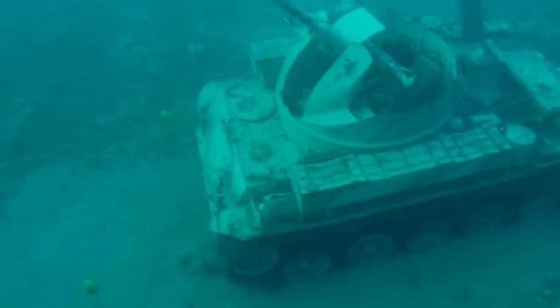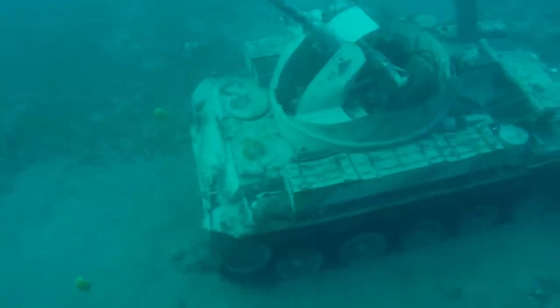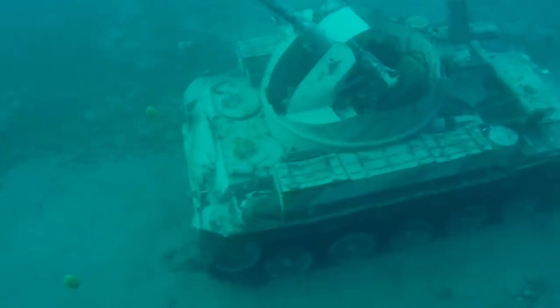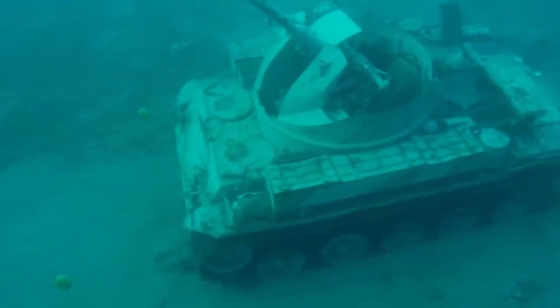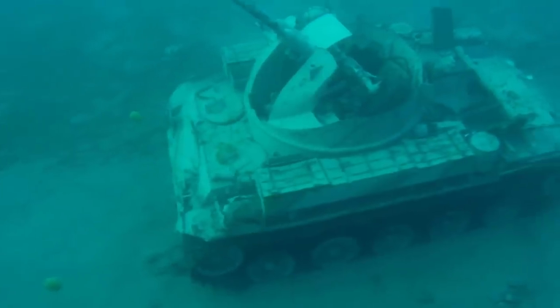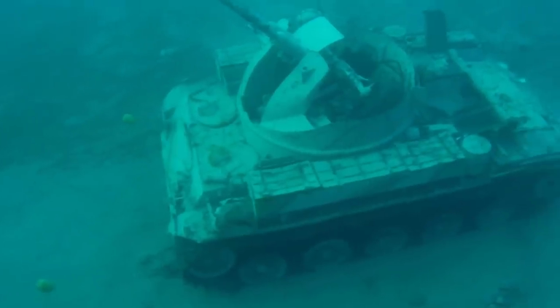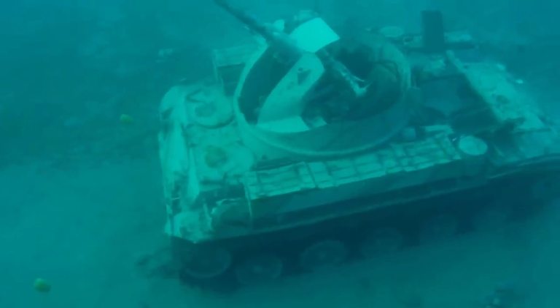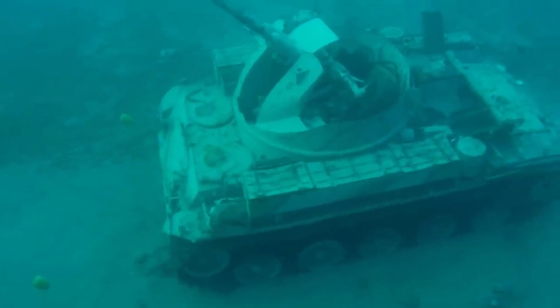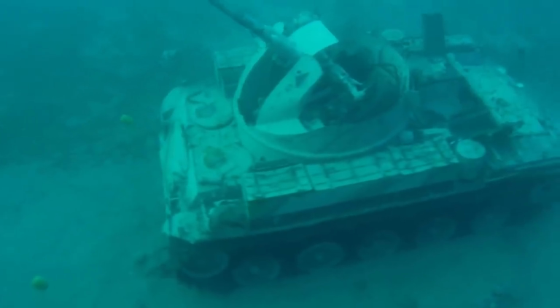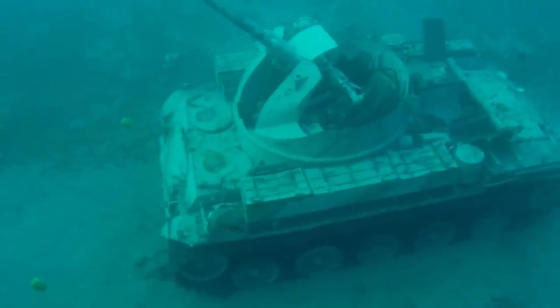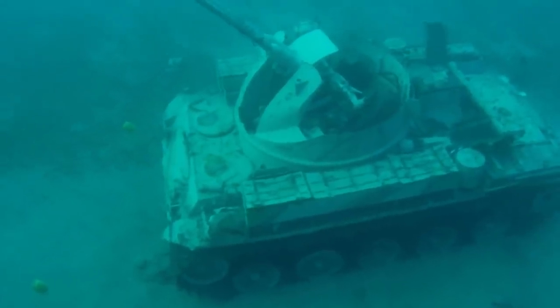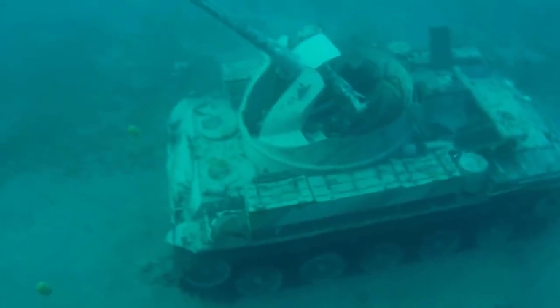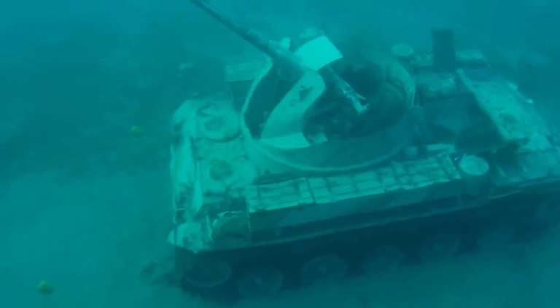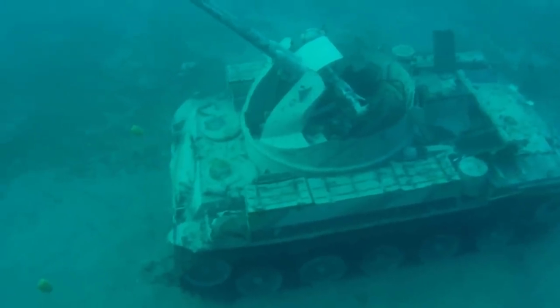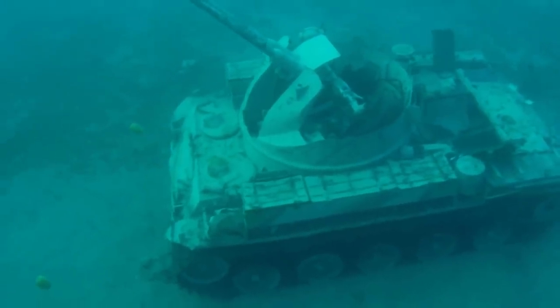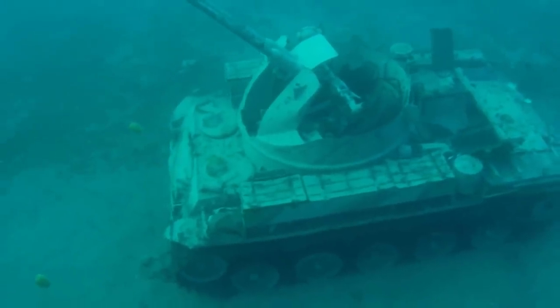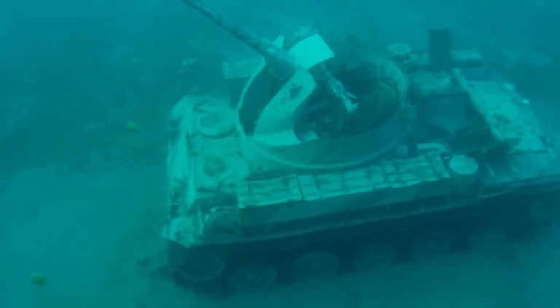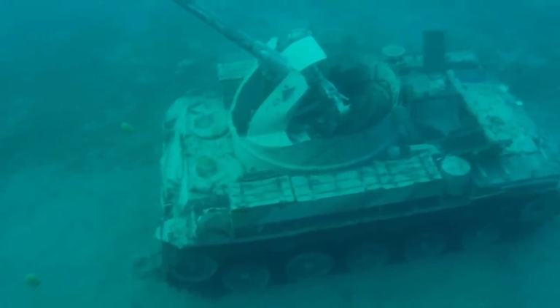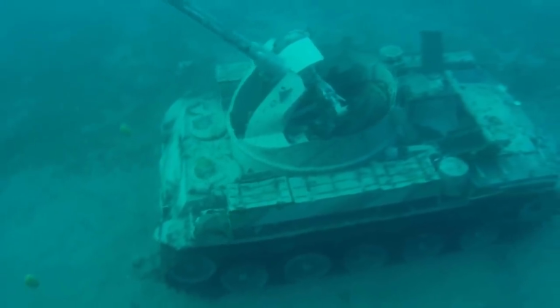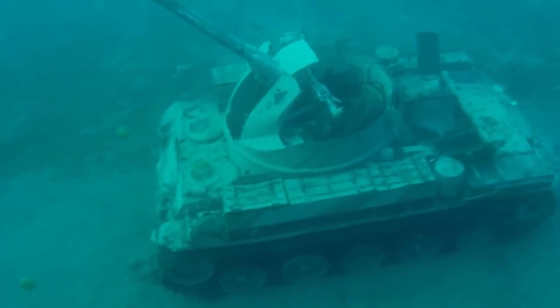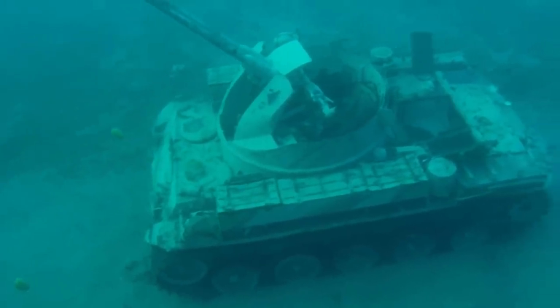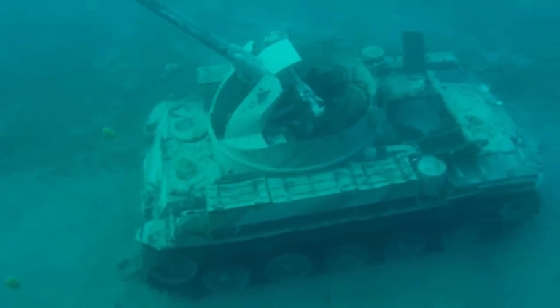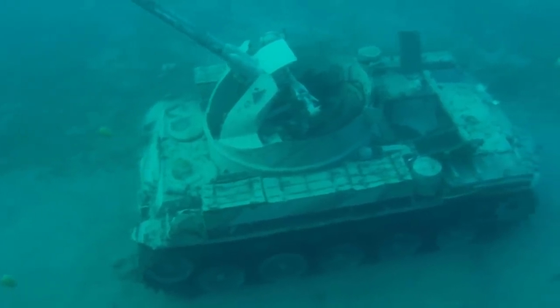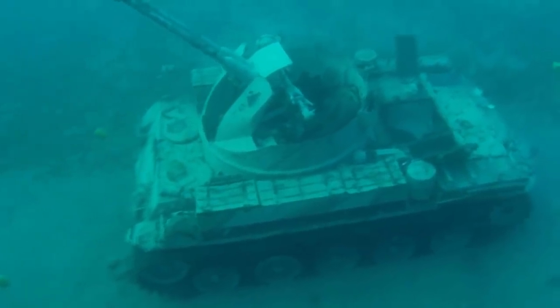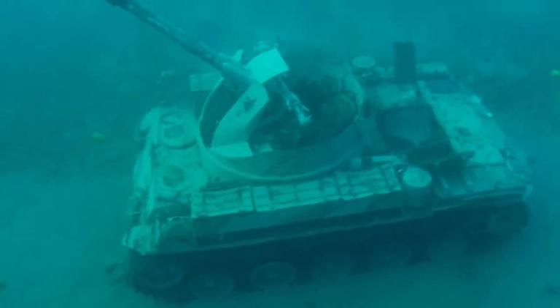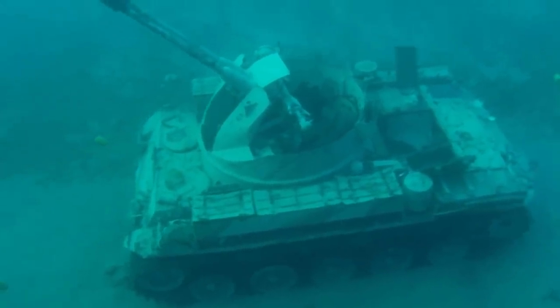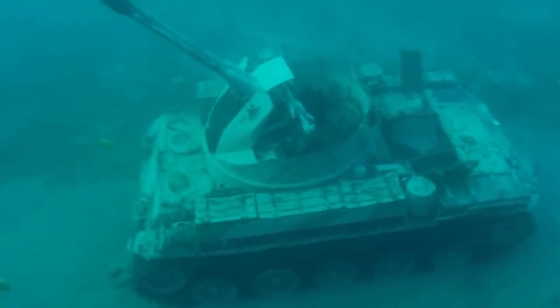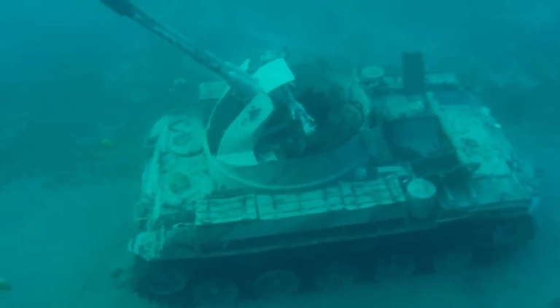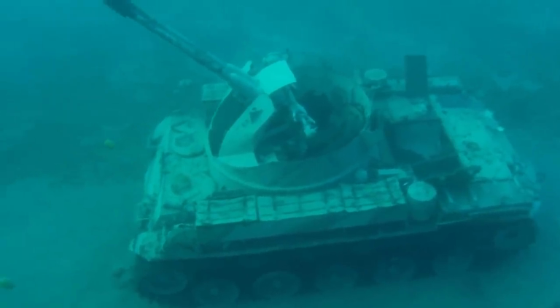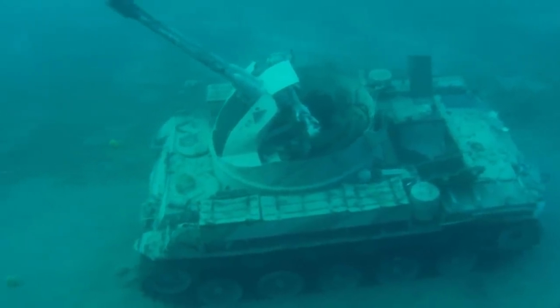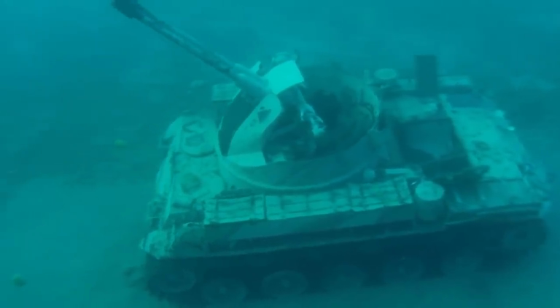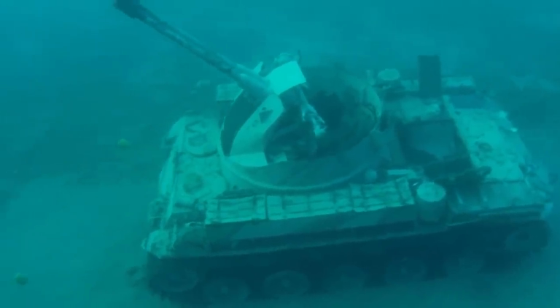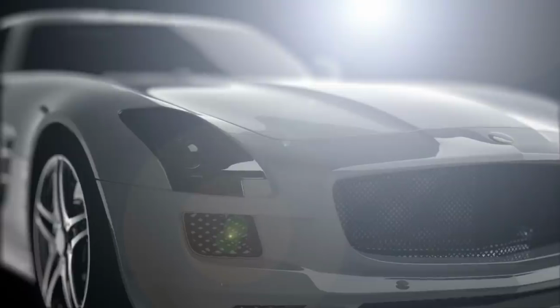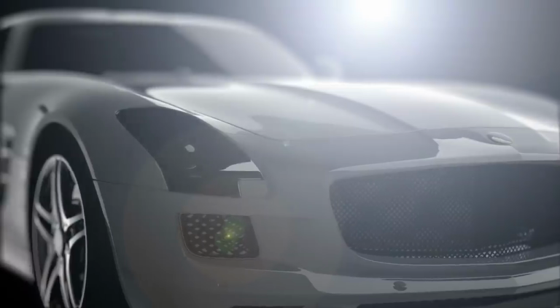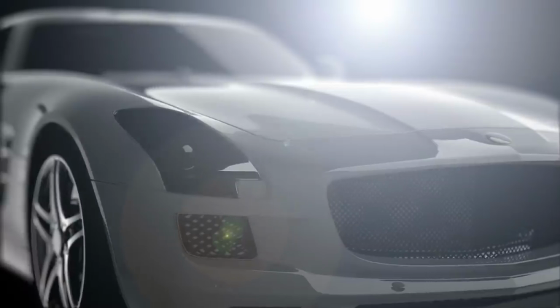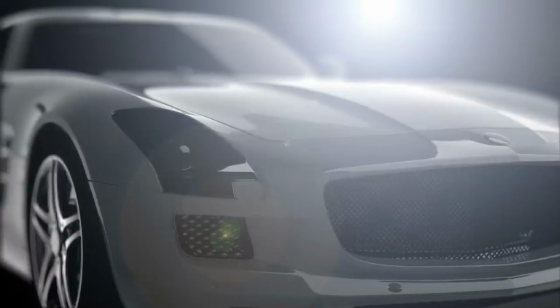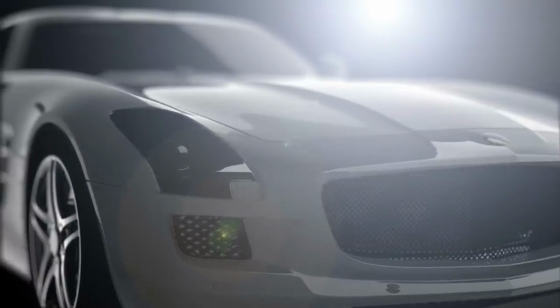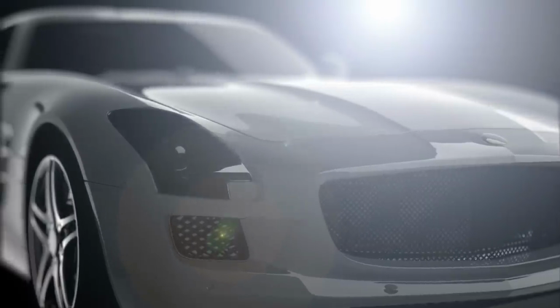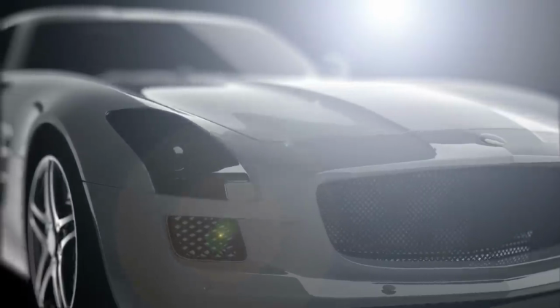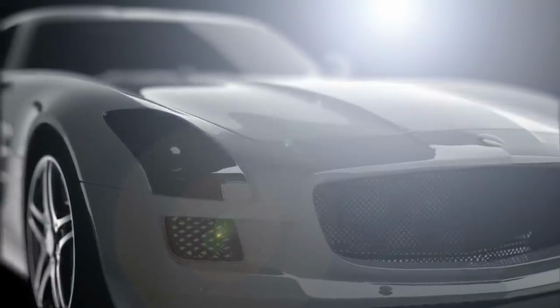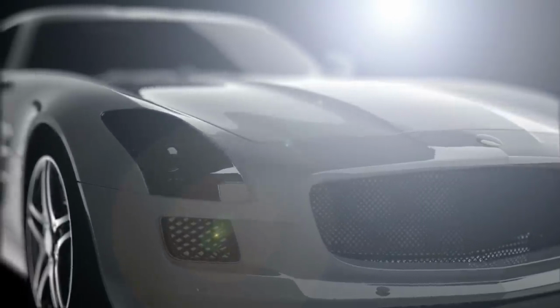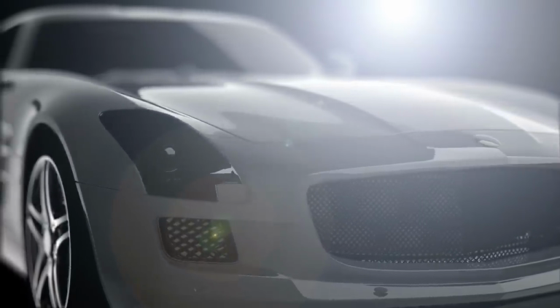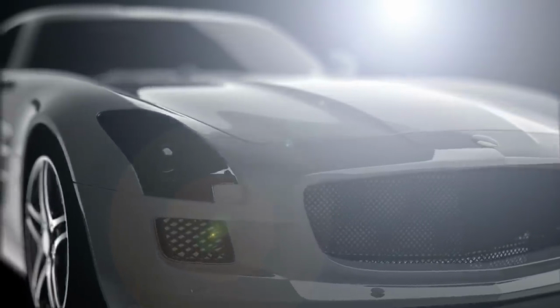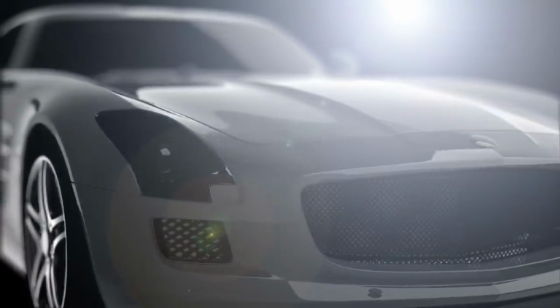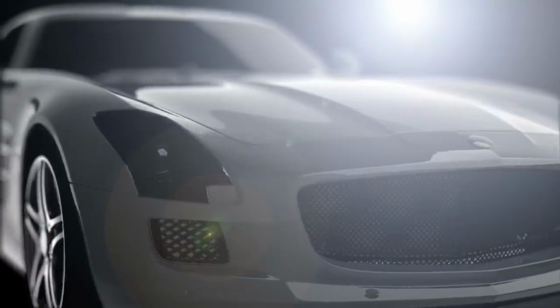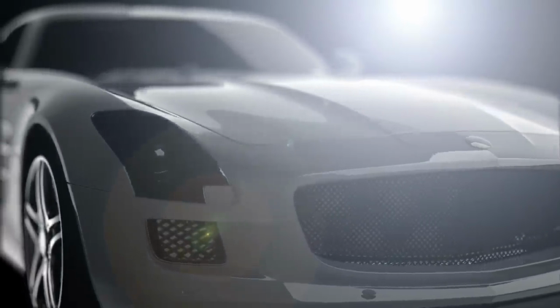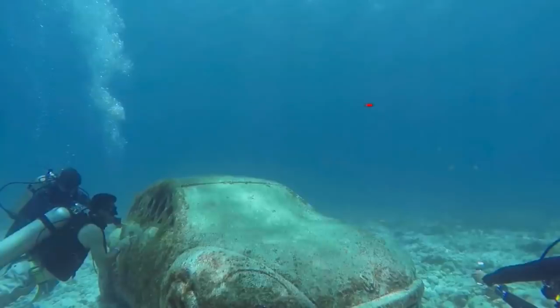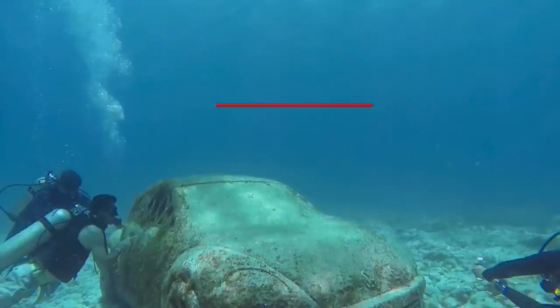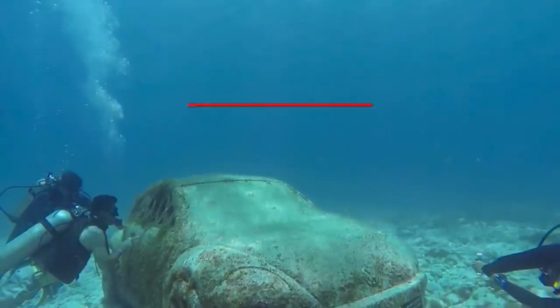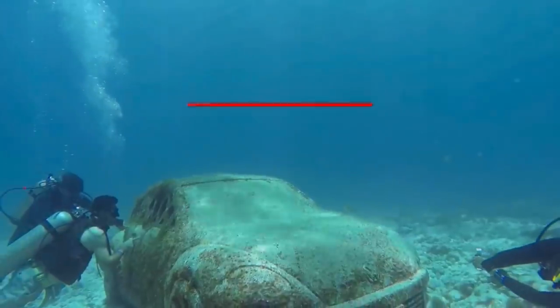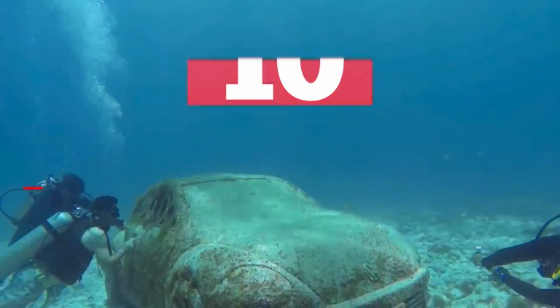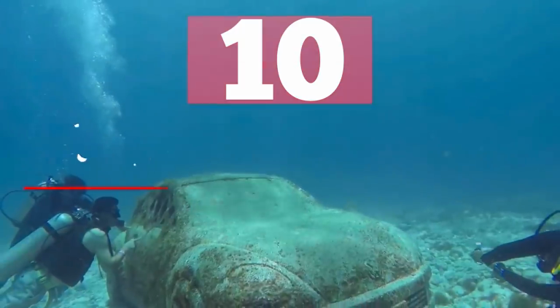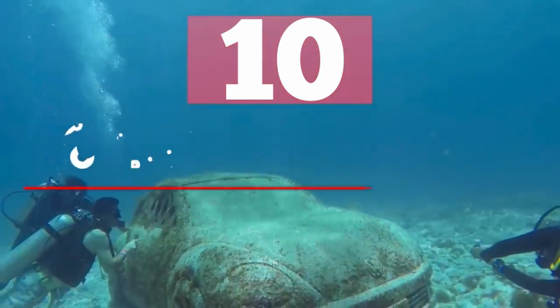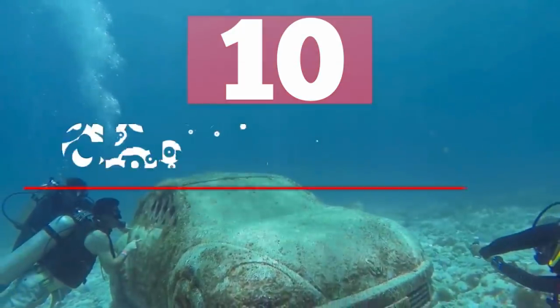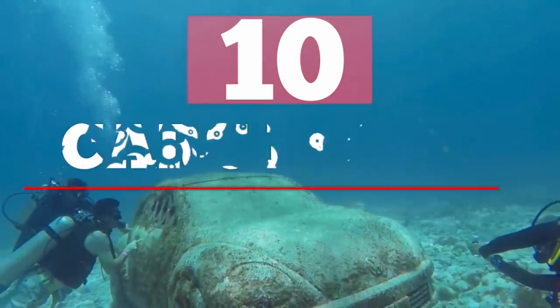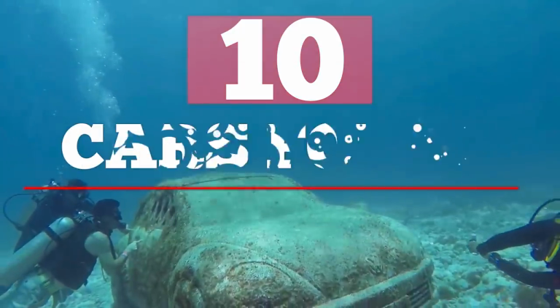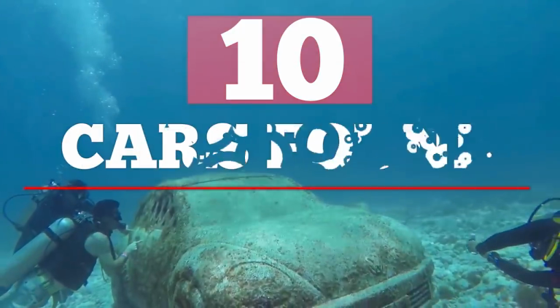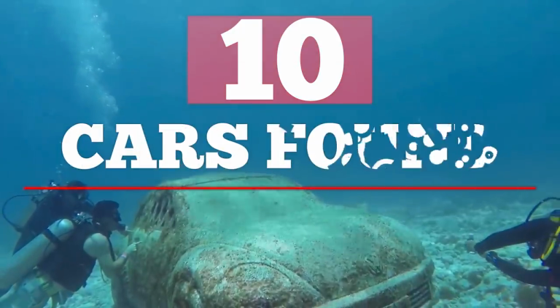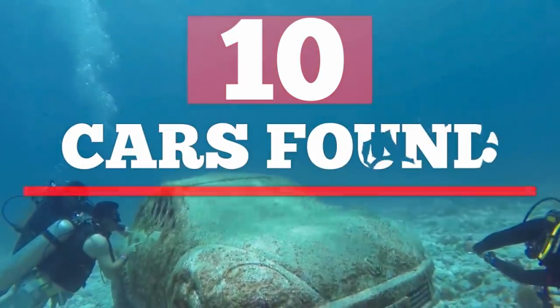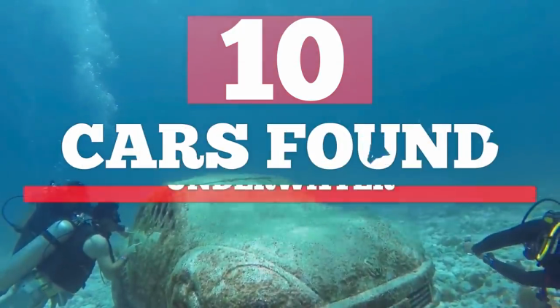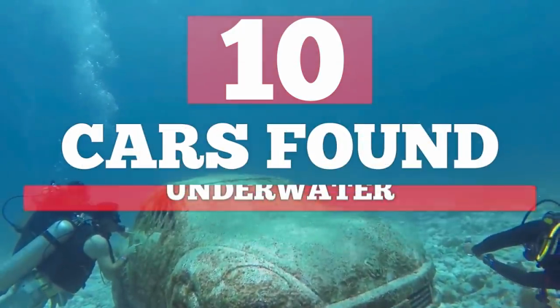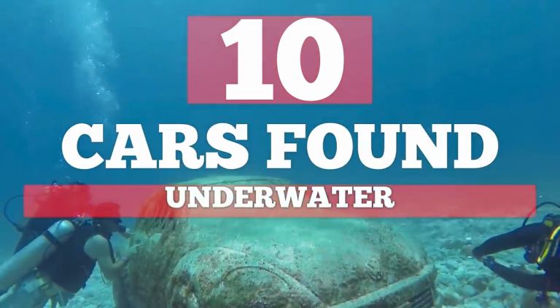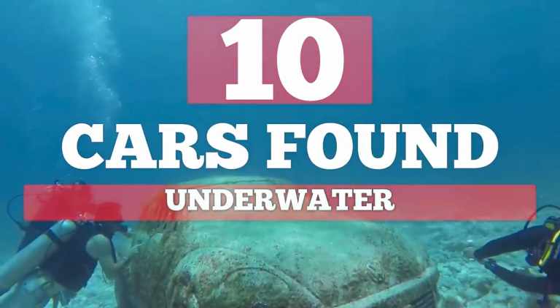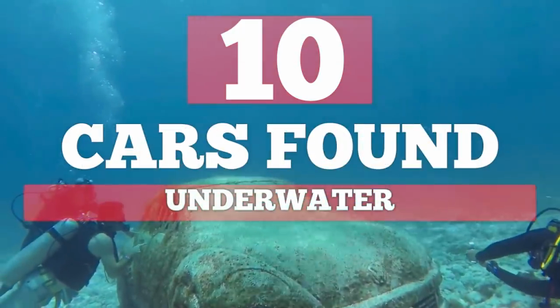From big military vehicles that were fighting in the hardest battles to legendary sports cars, here are 10 cars found underwater.